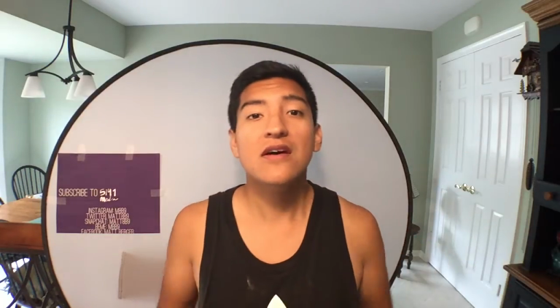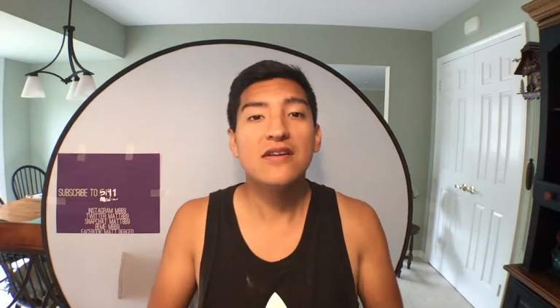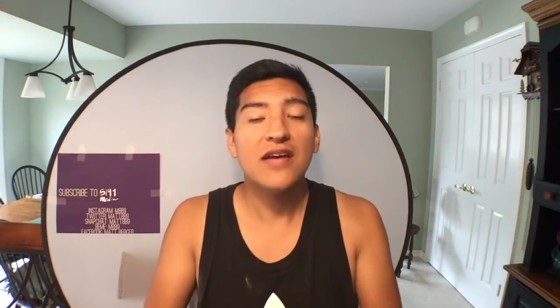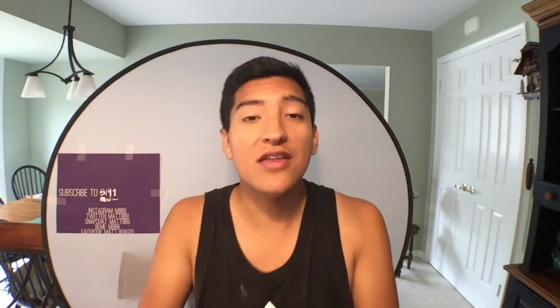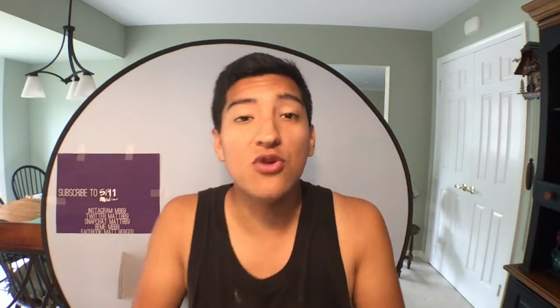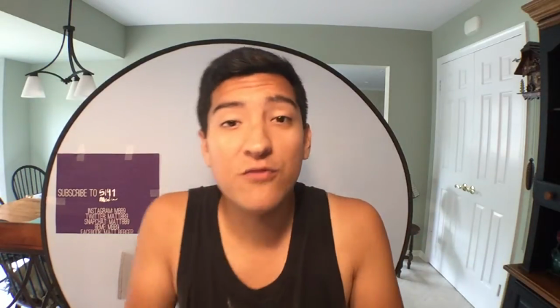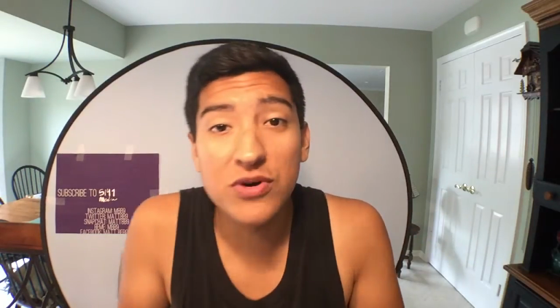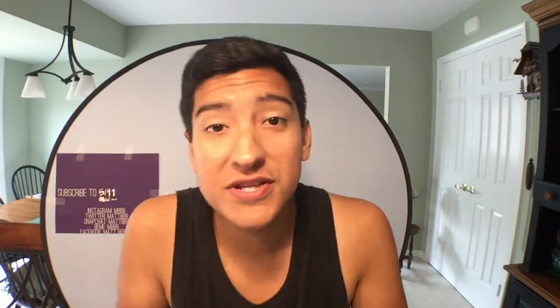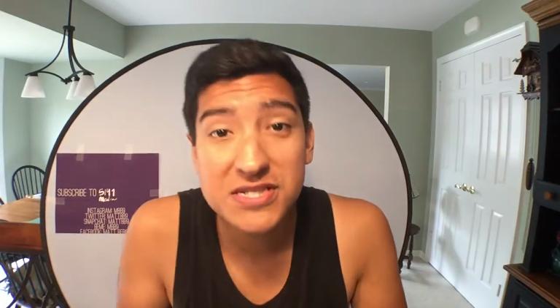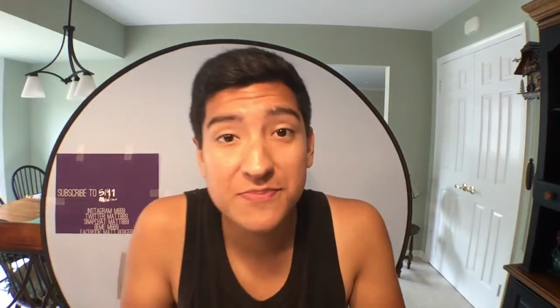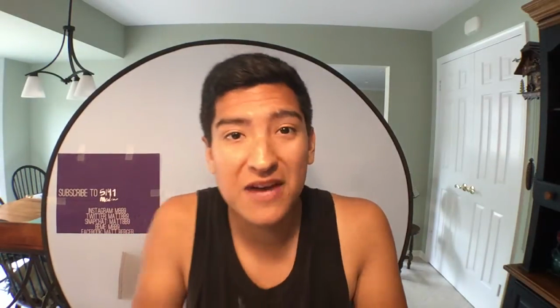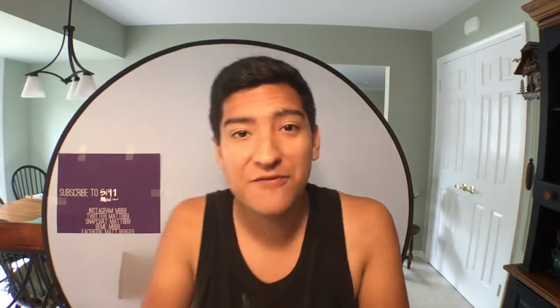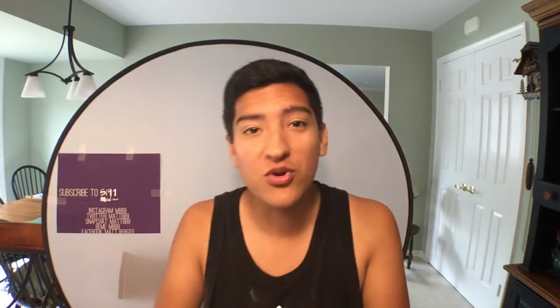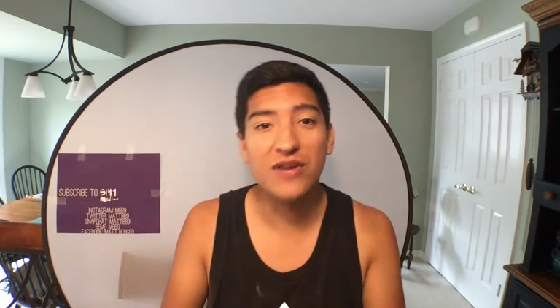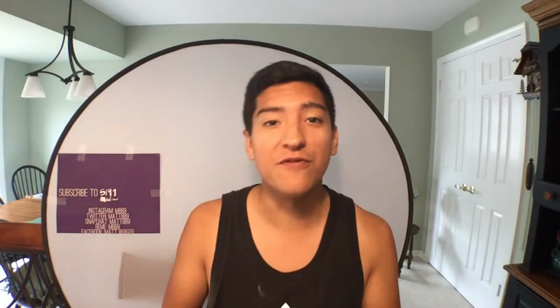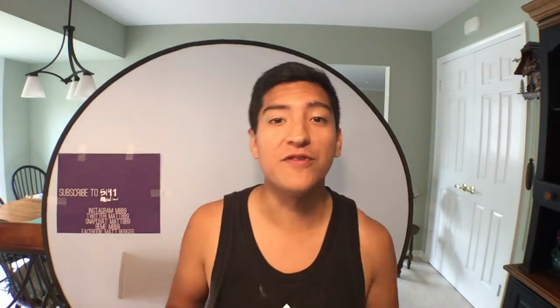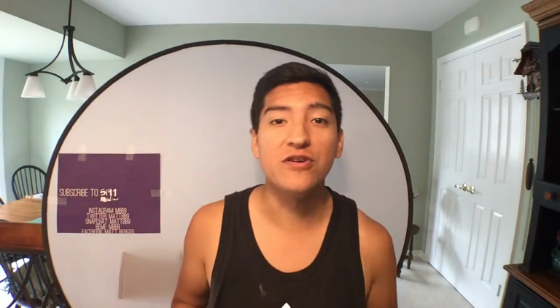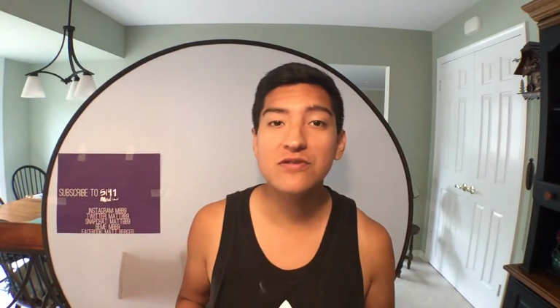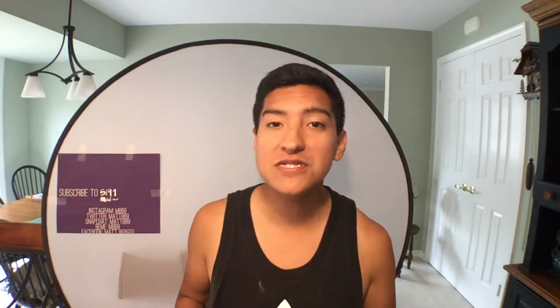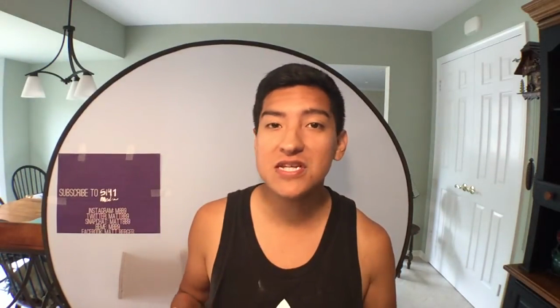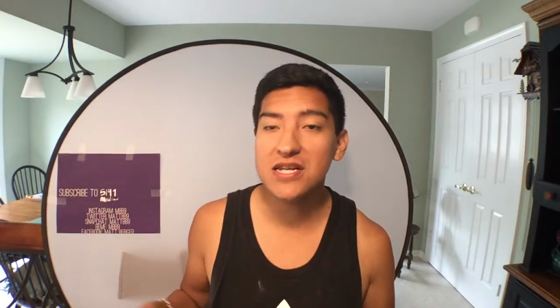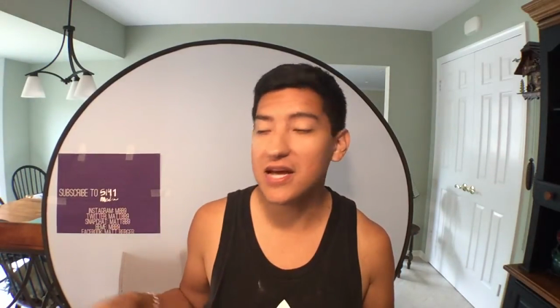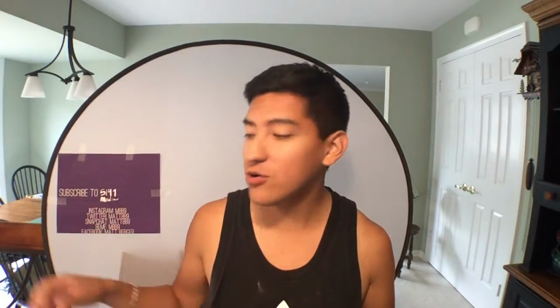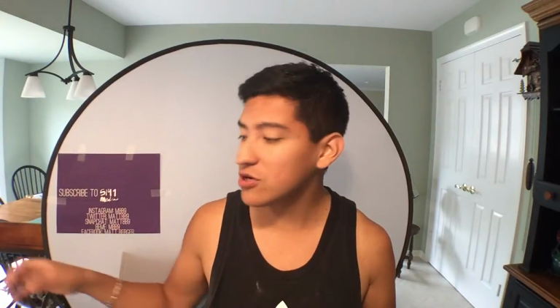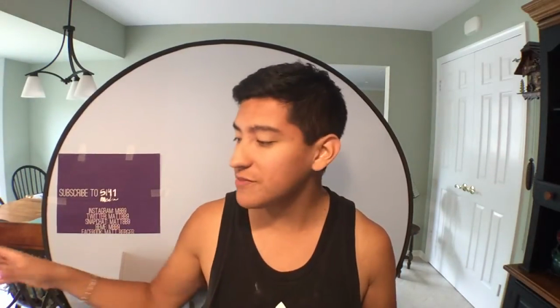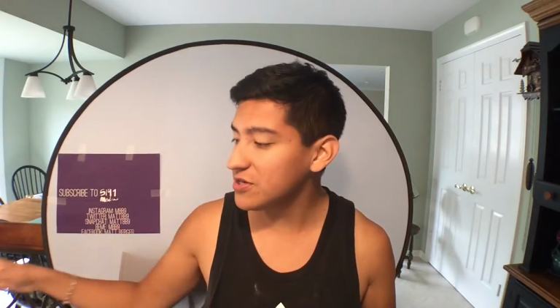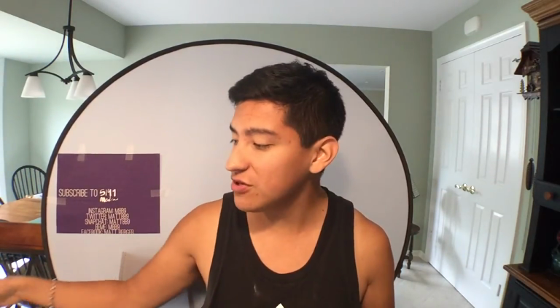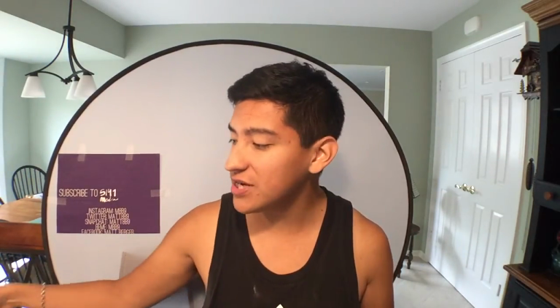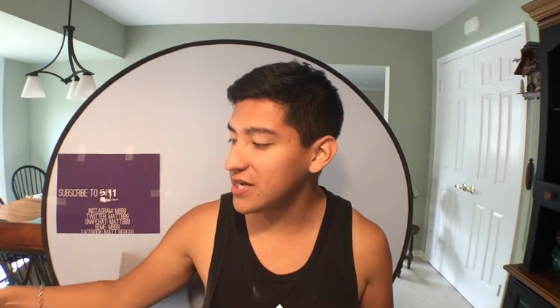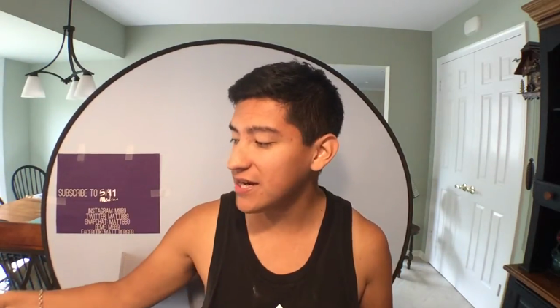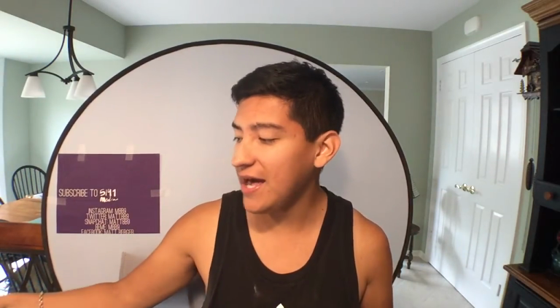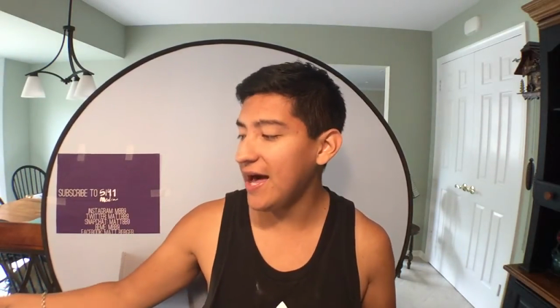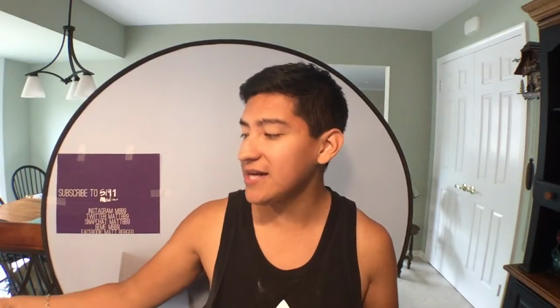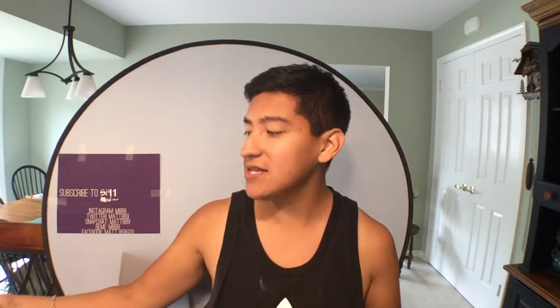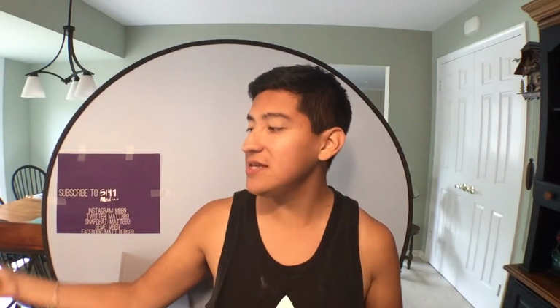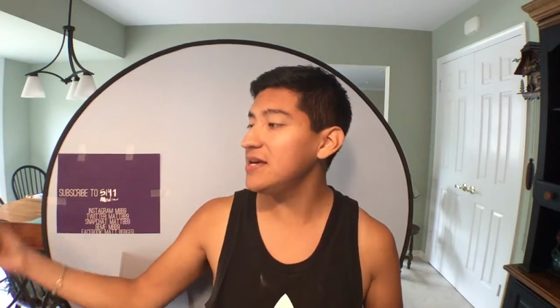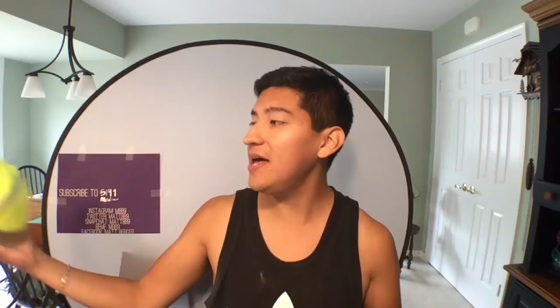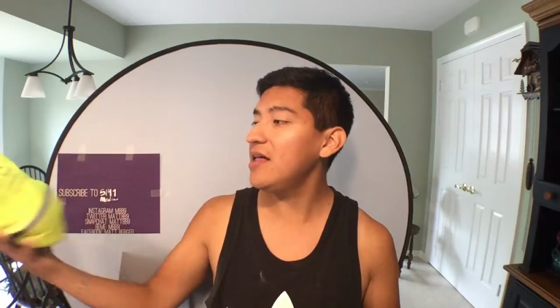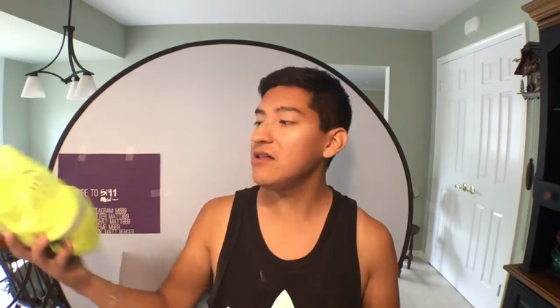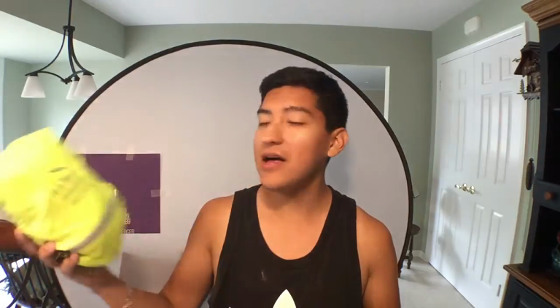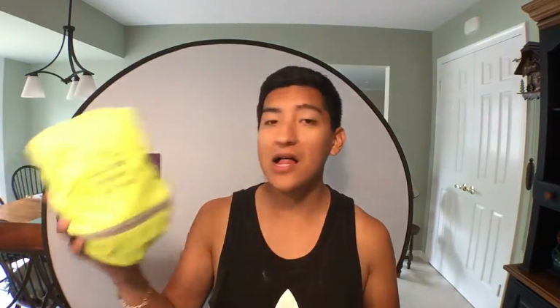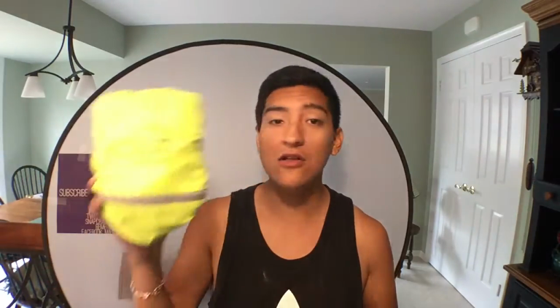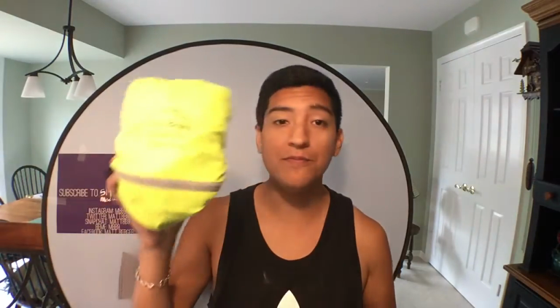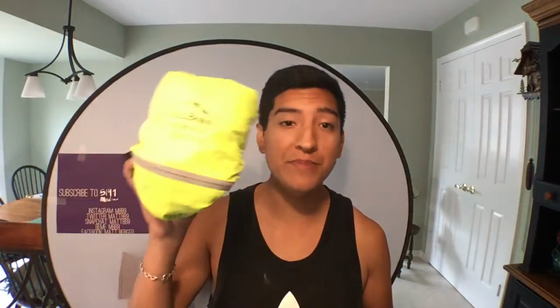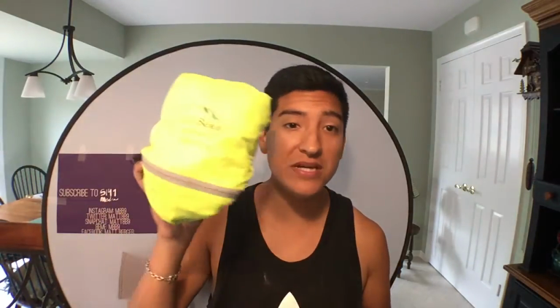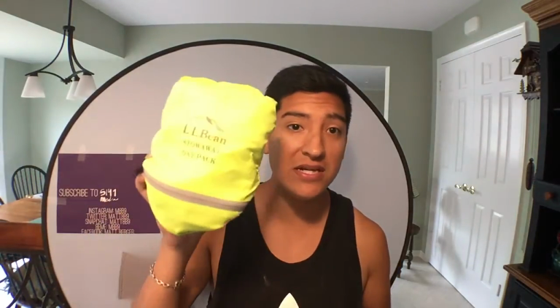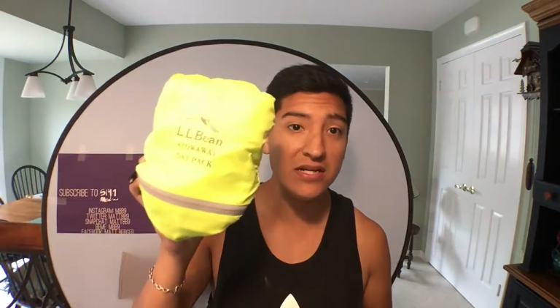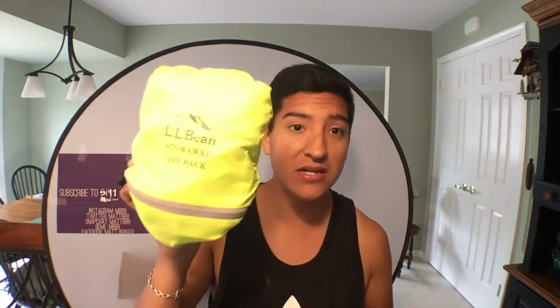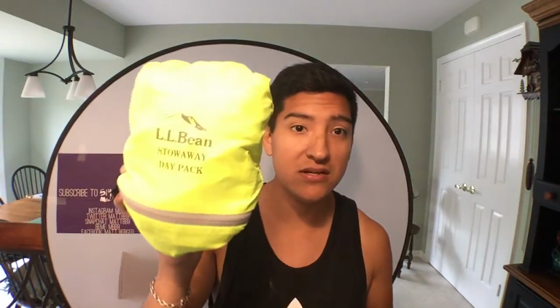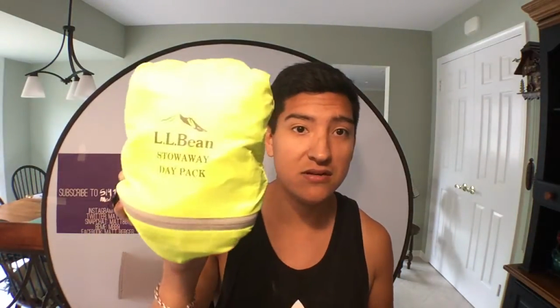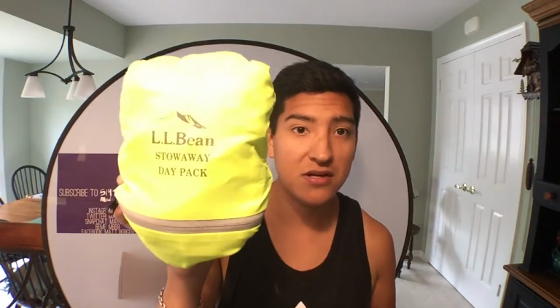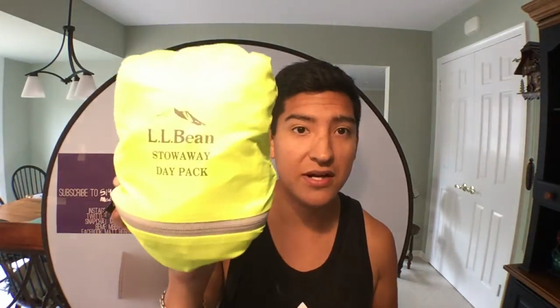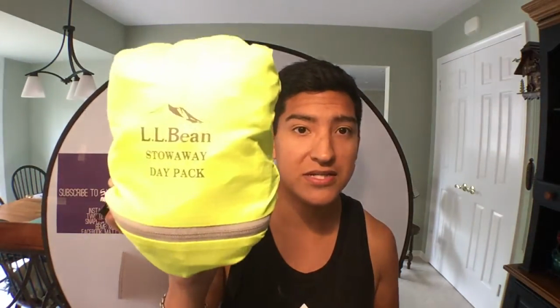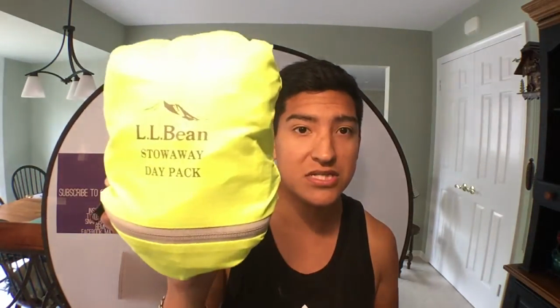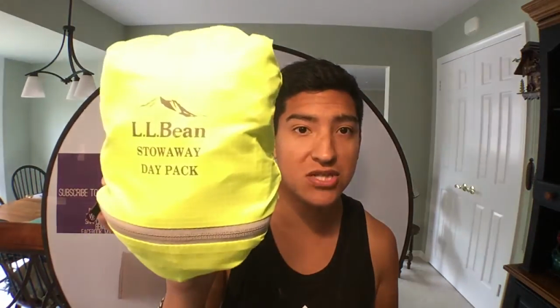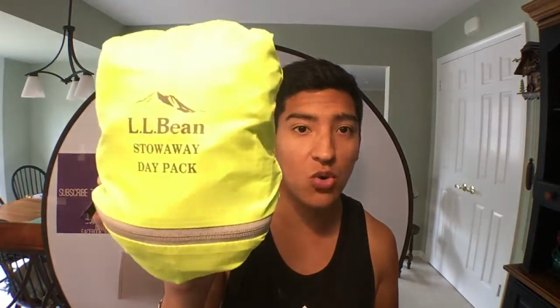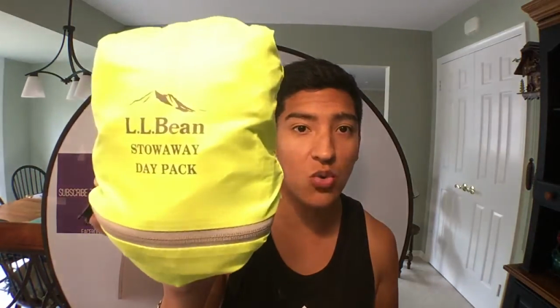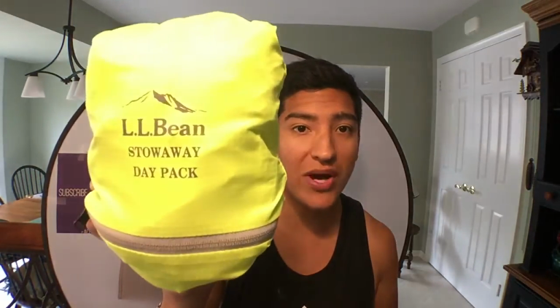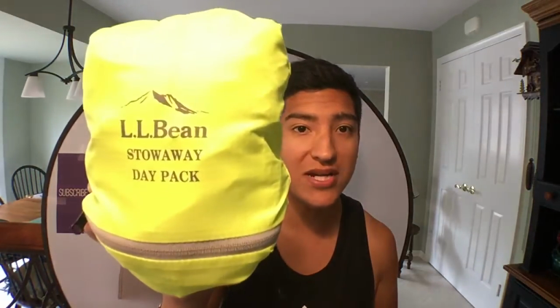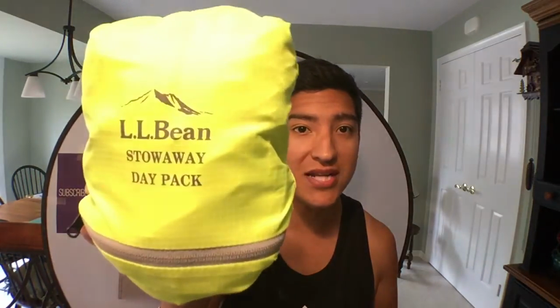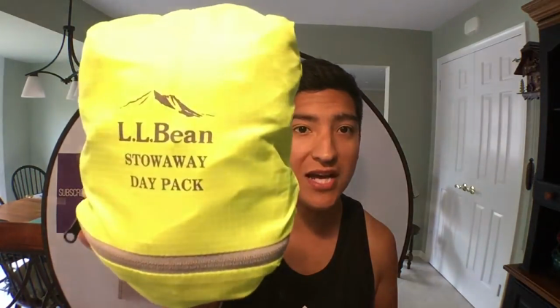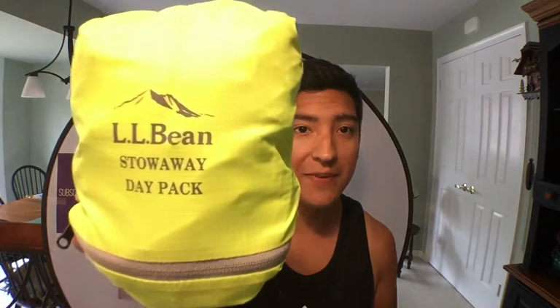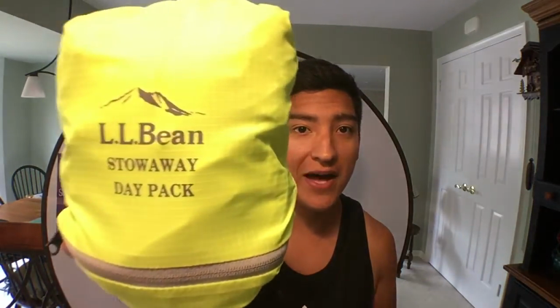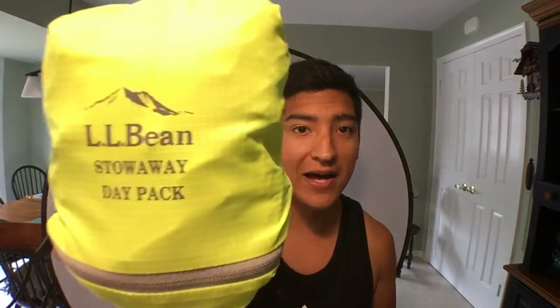Hey there, everyone. This is Matt for Creative Reviews. Today, we're going to be looking at the L.L. Bean Stowaway Day Pack.